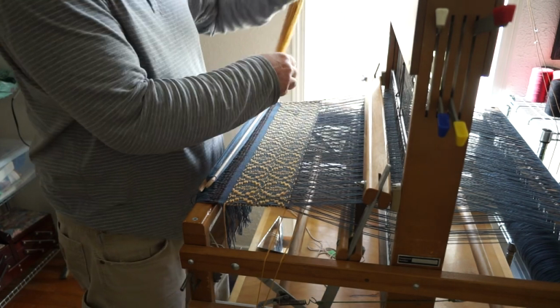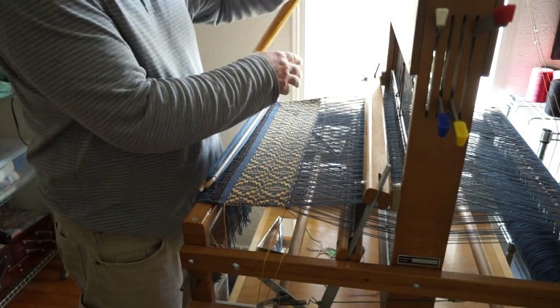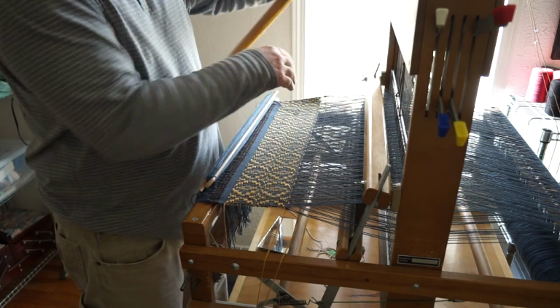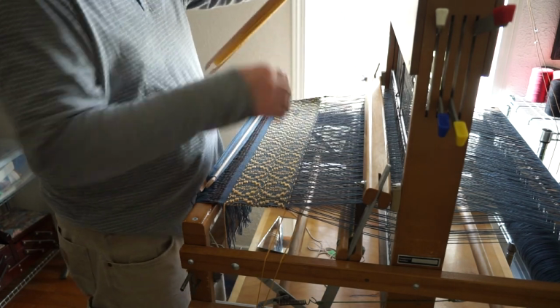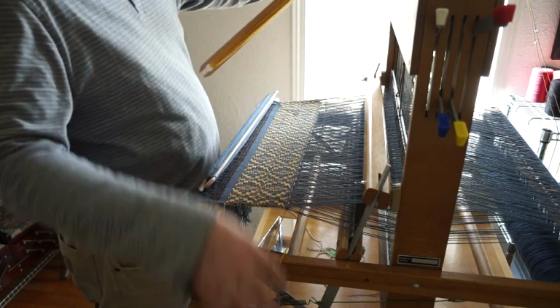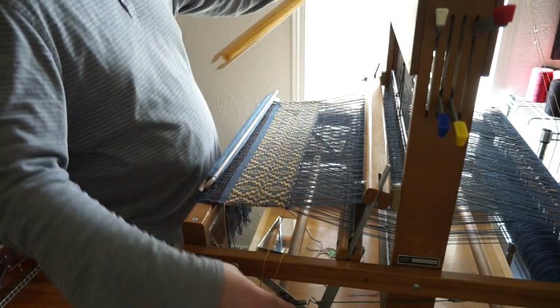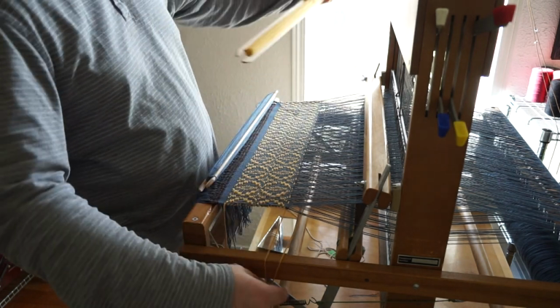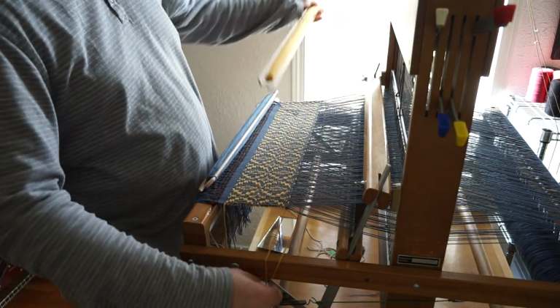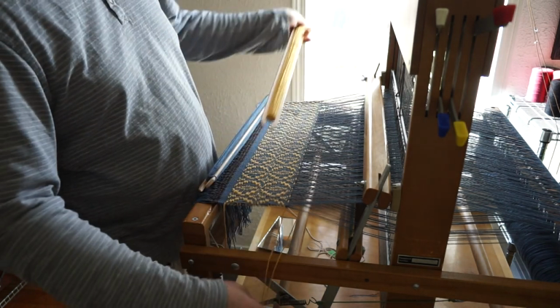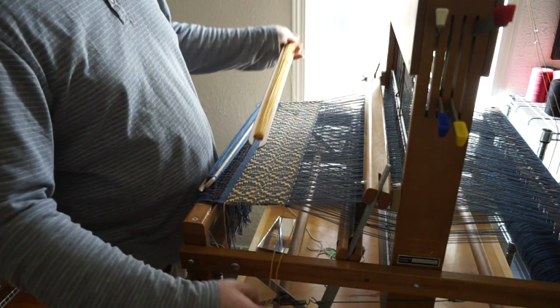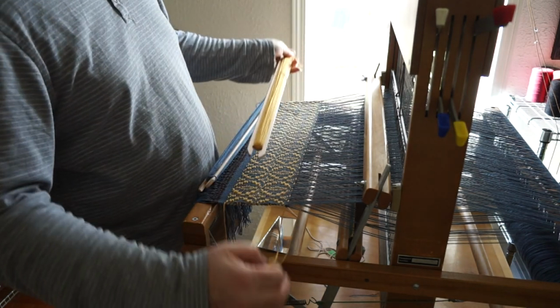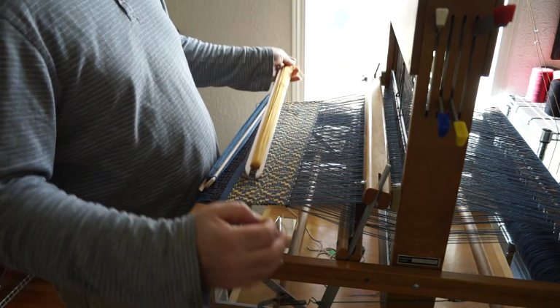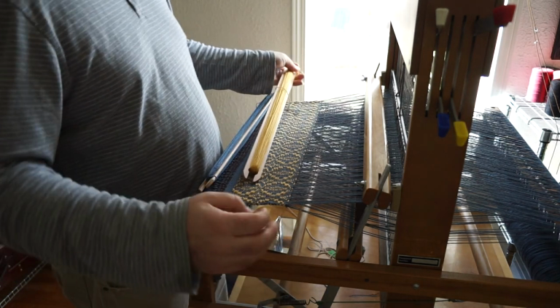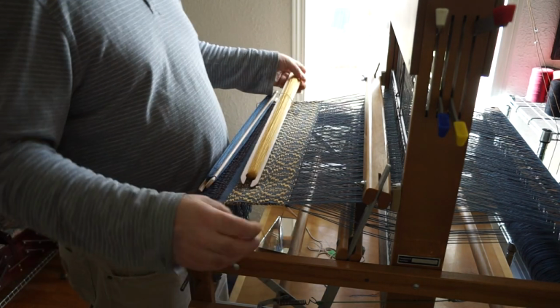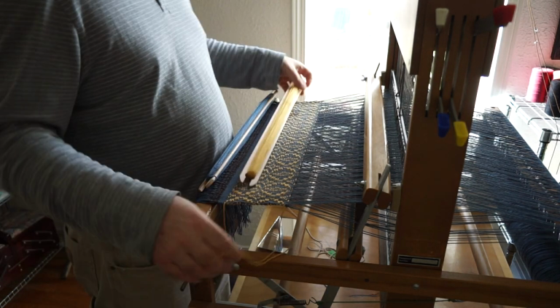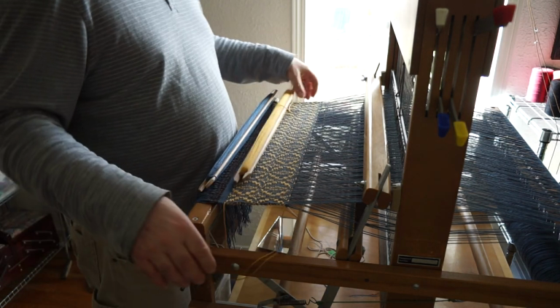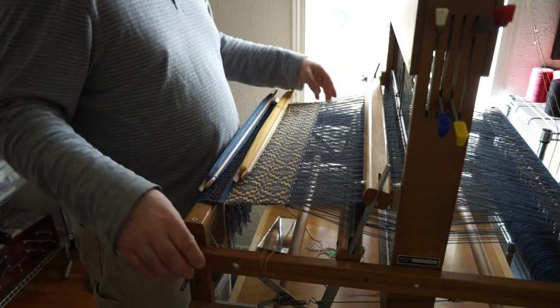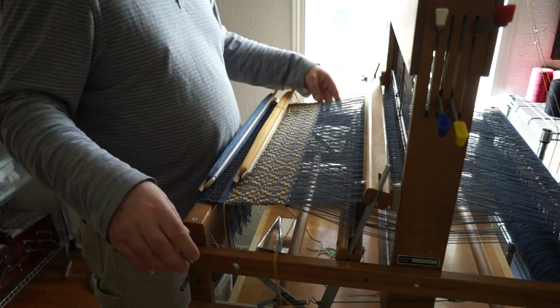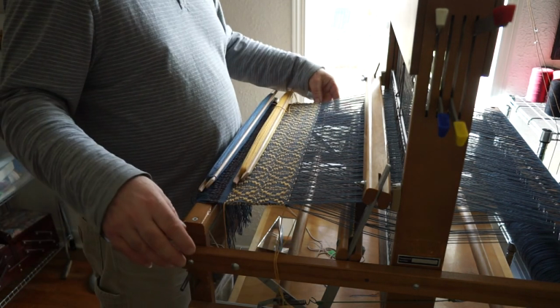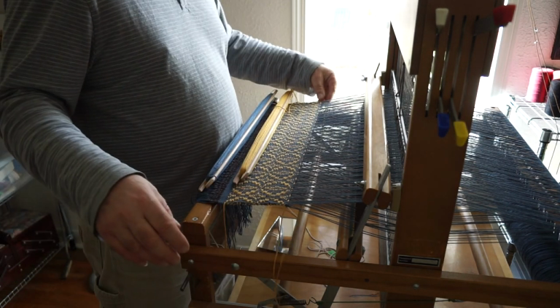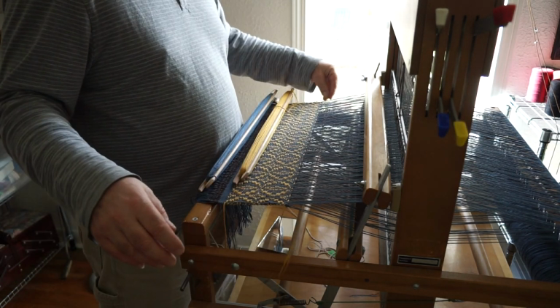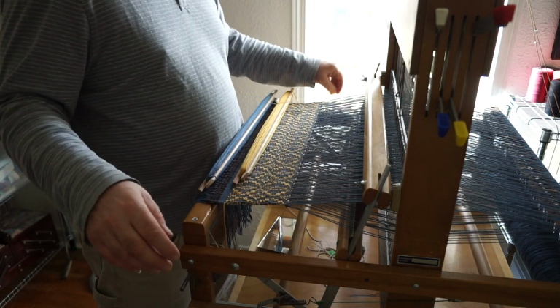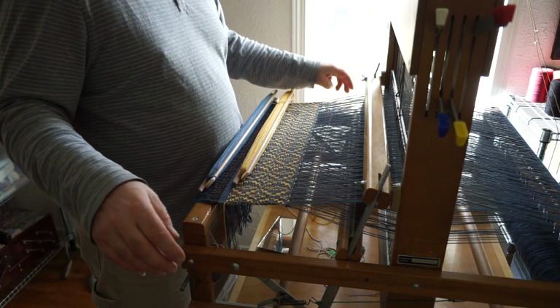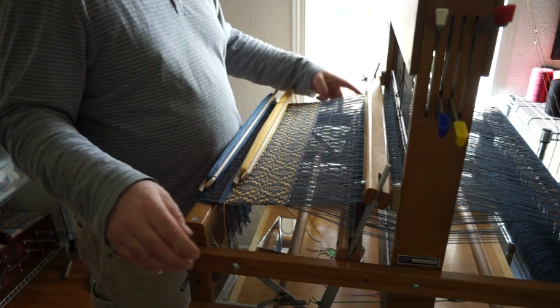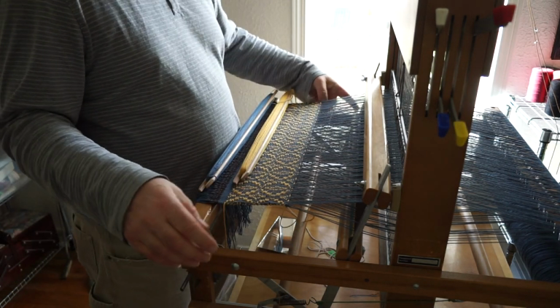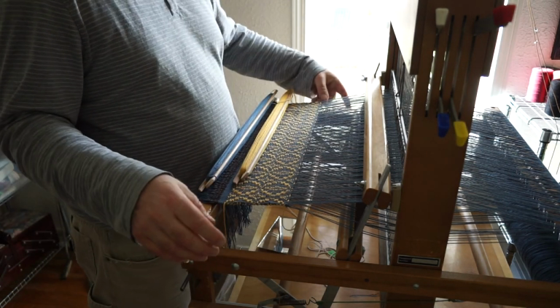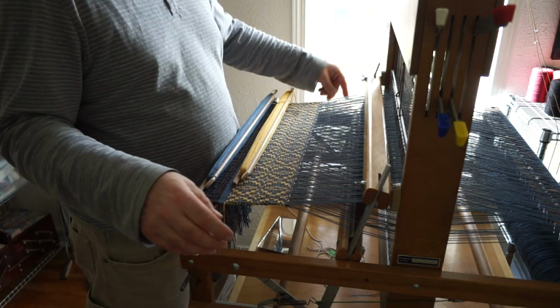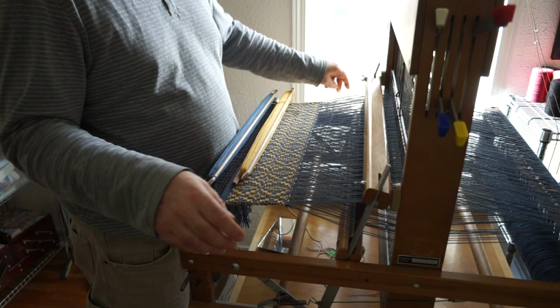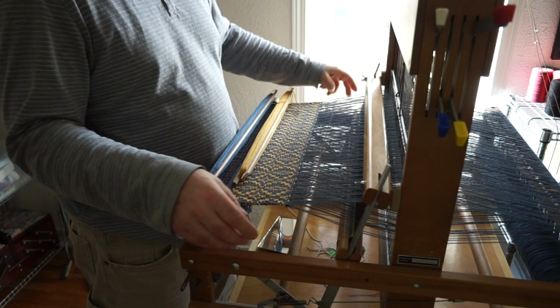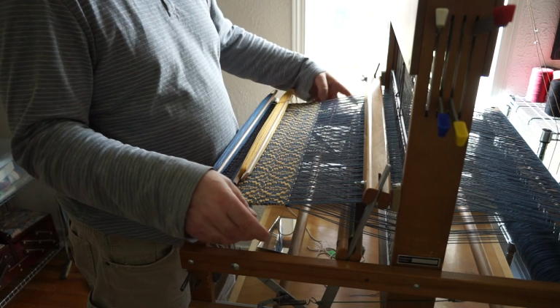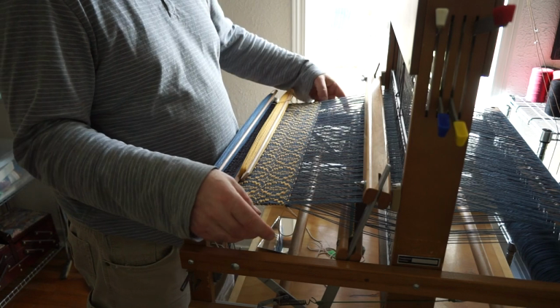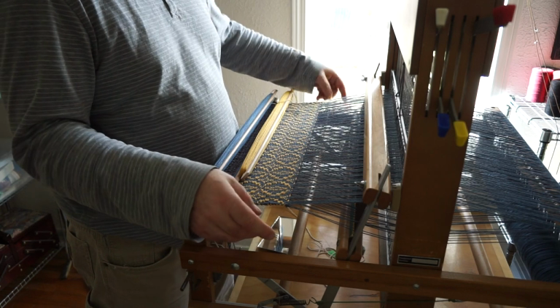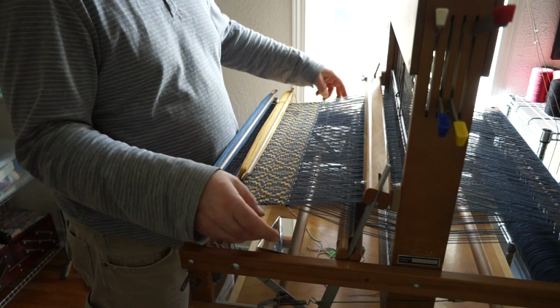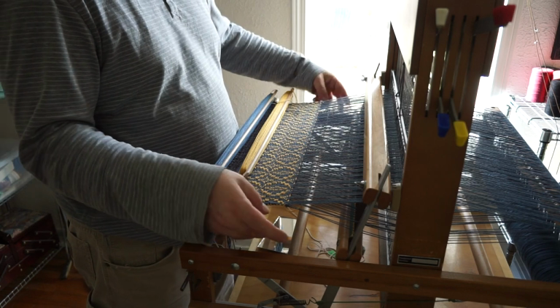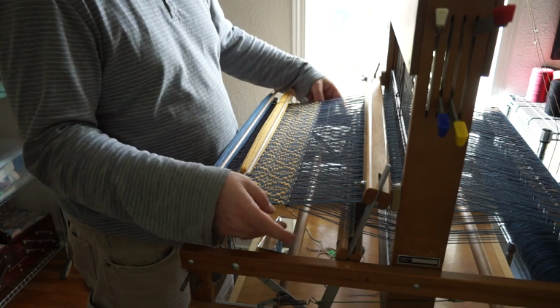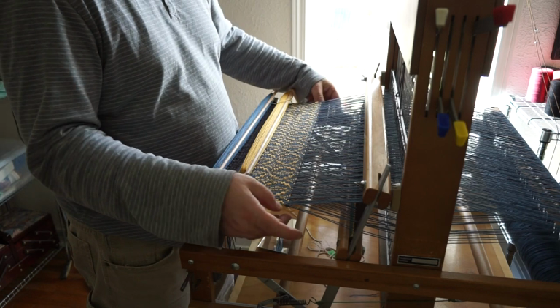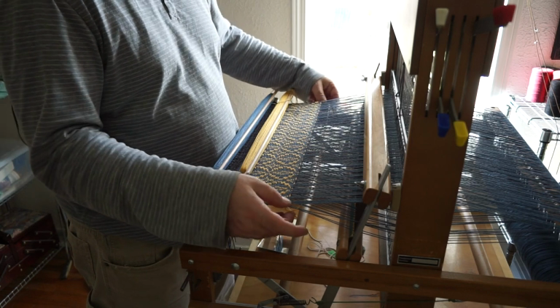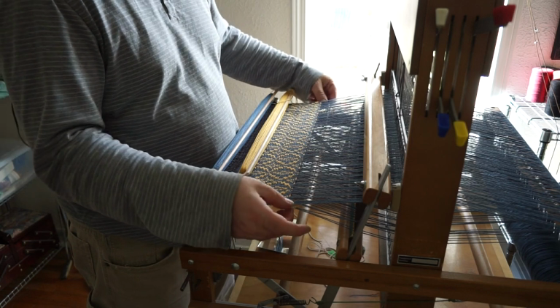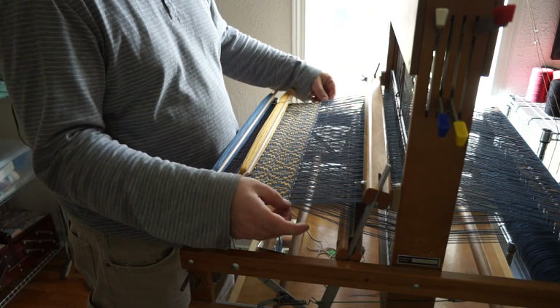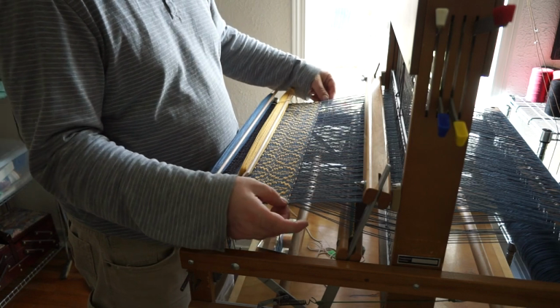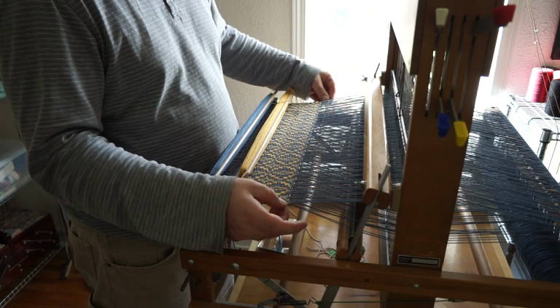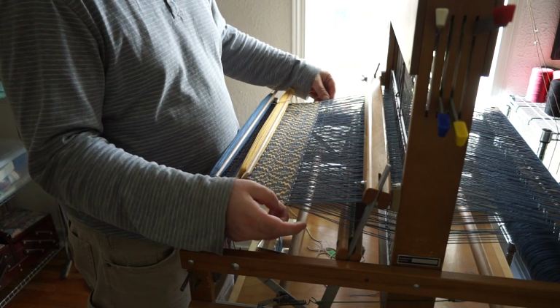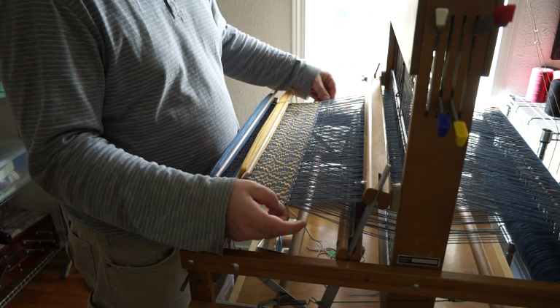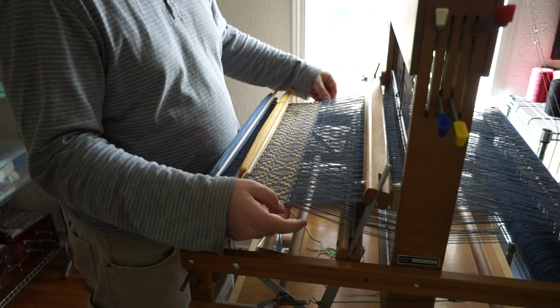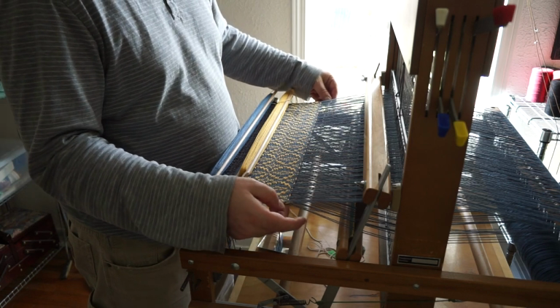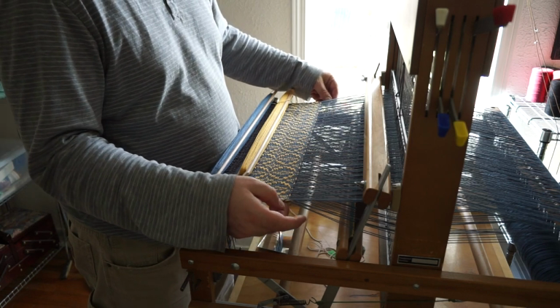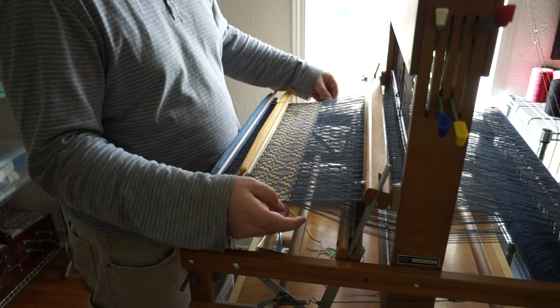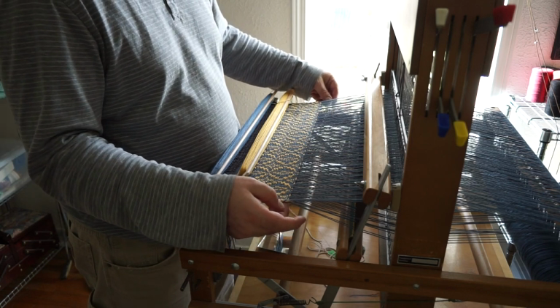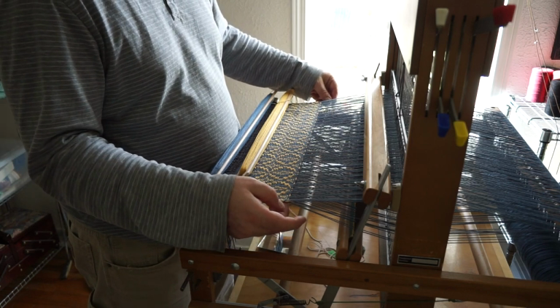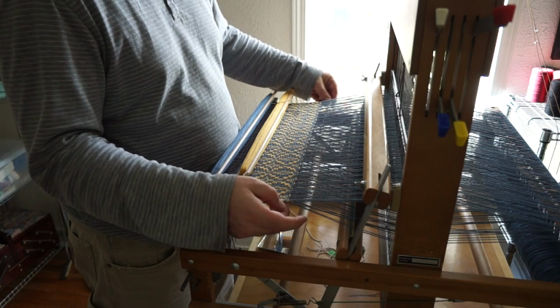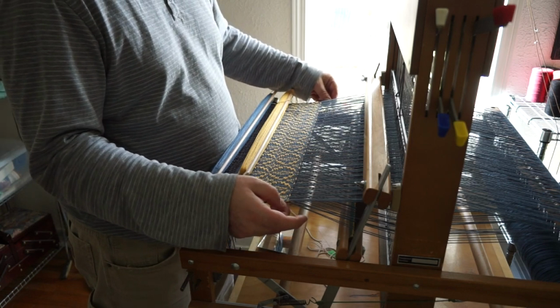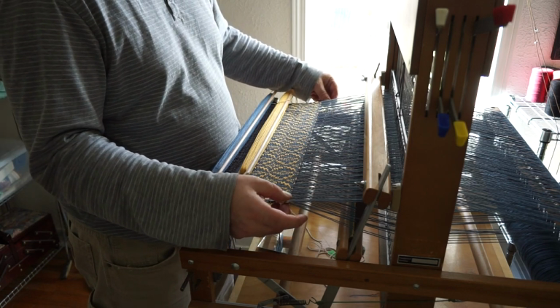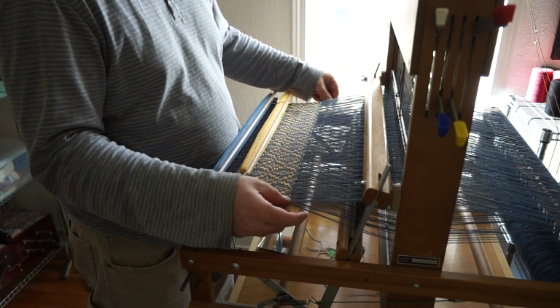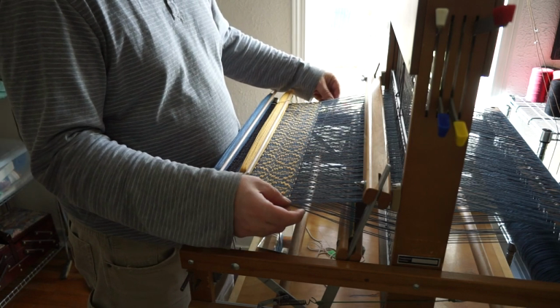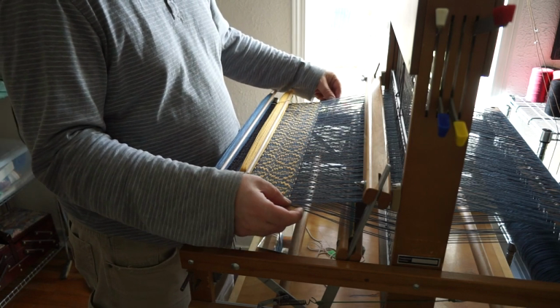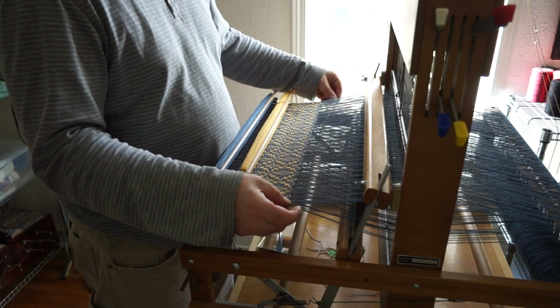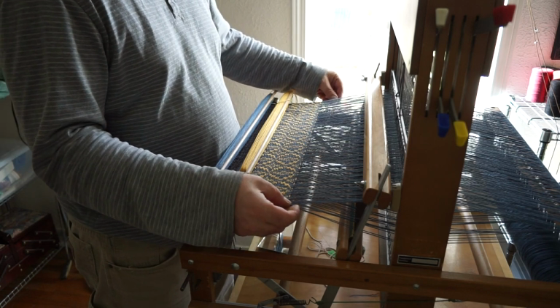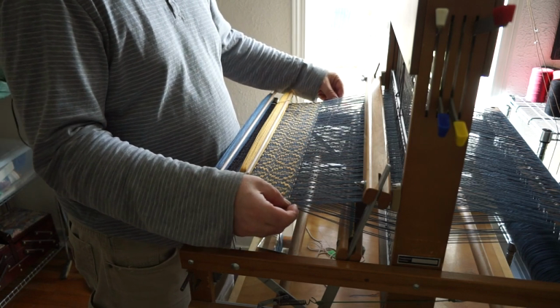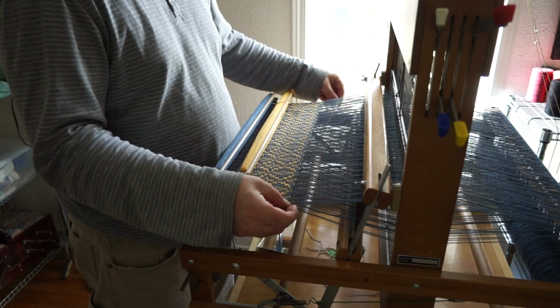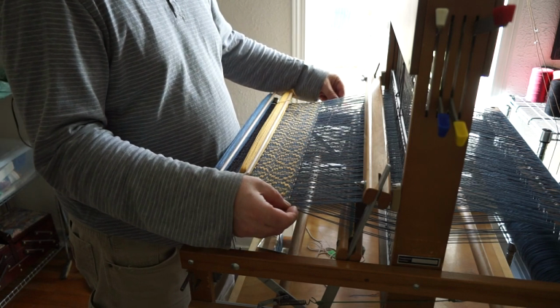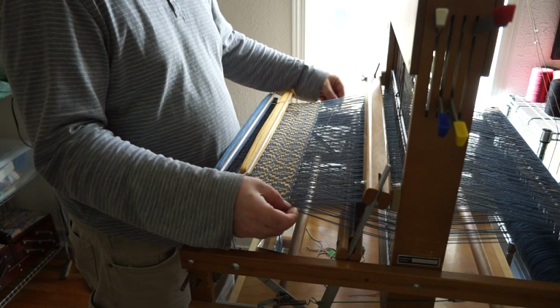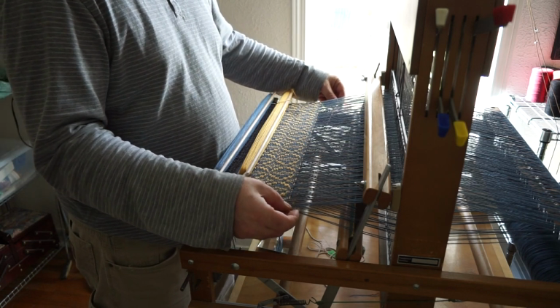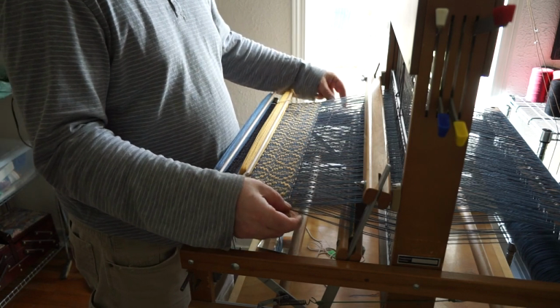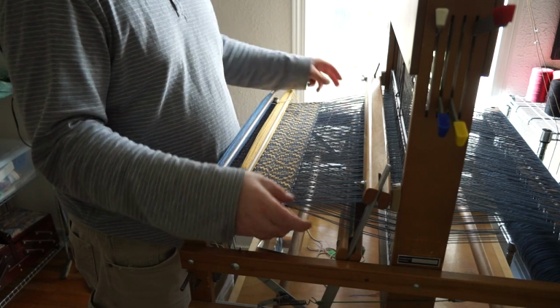Gotta get me some boat shuttles. Alright, so there goes my first pattern pick.